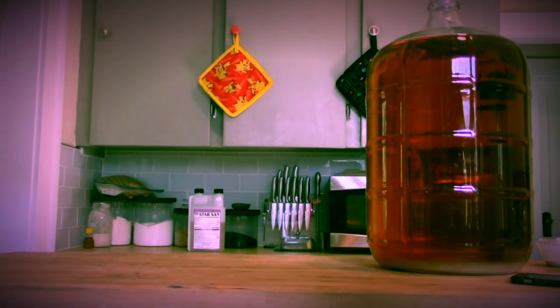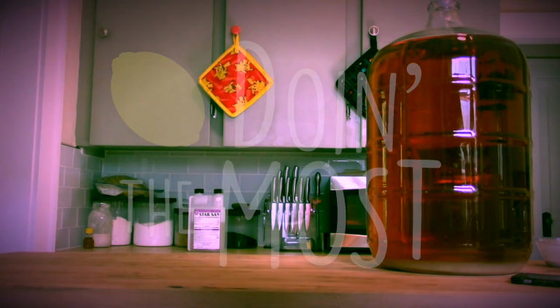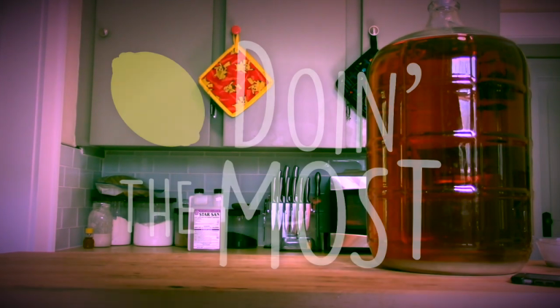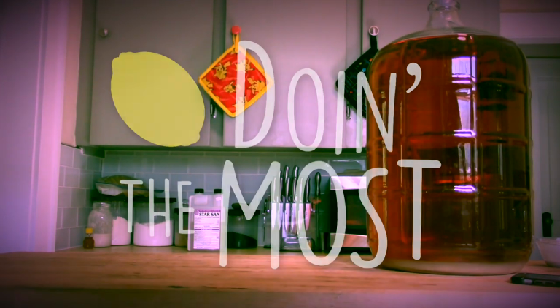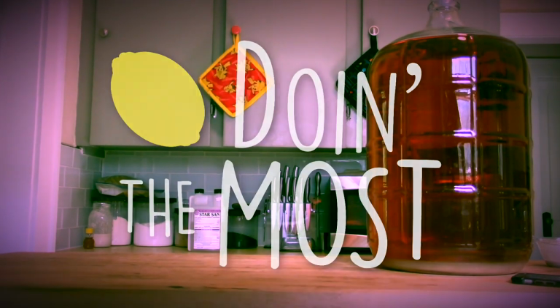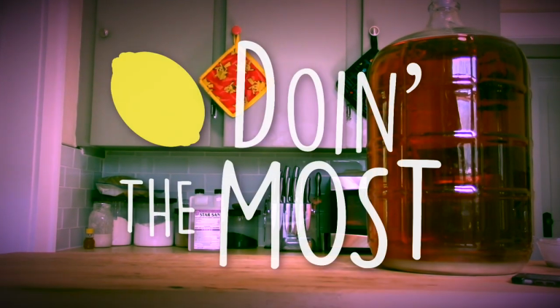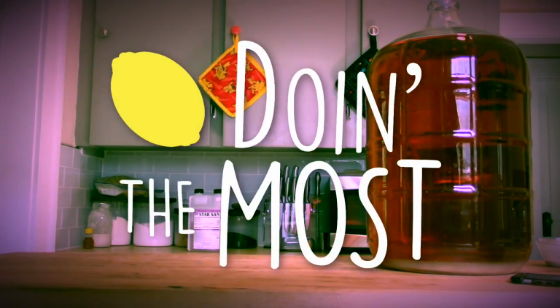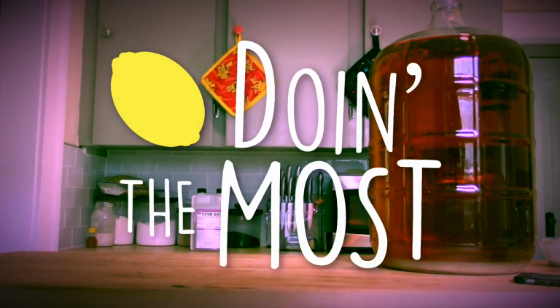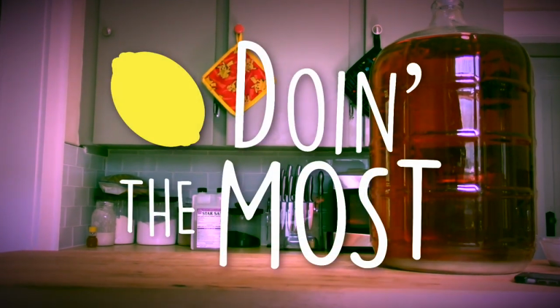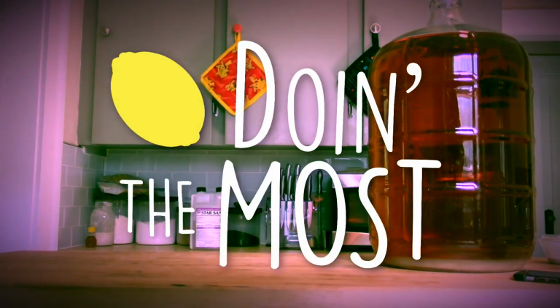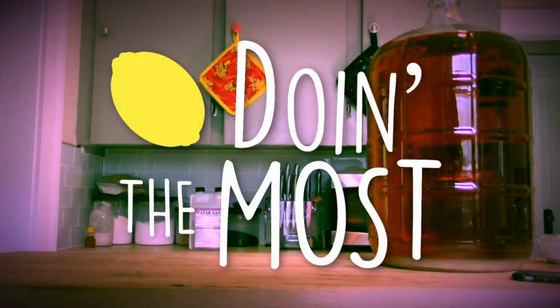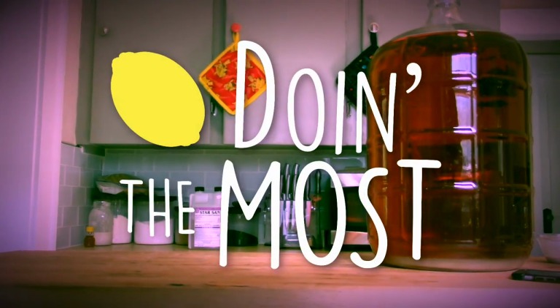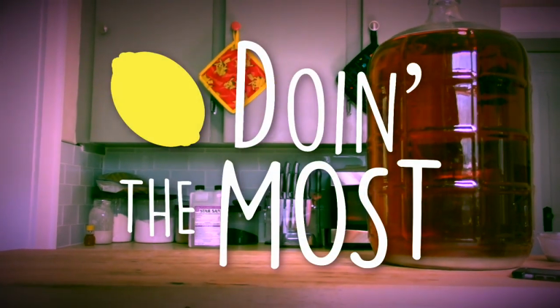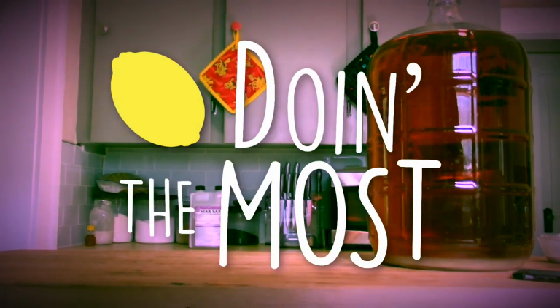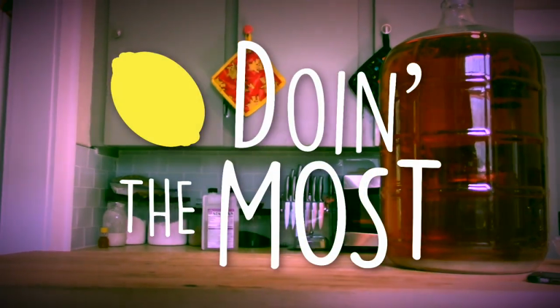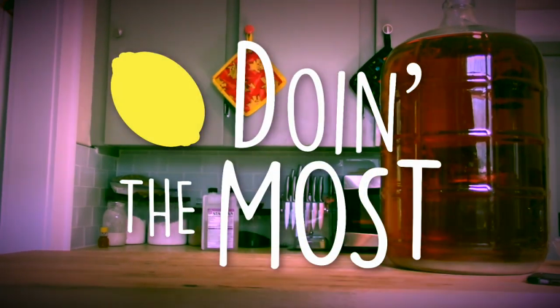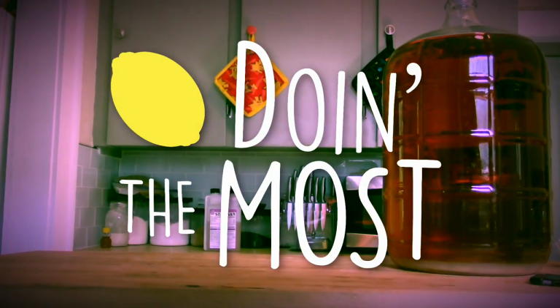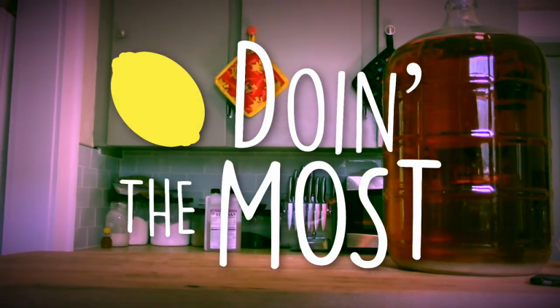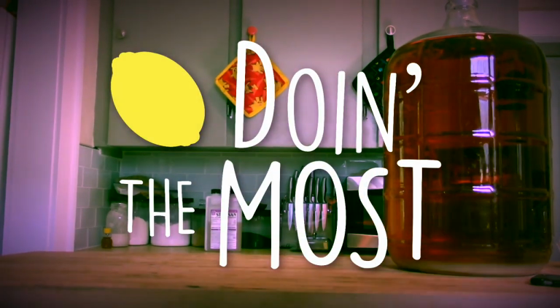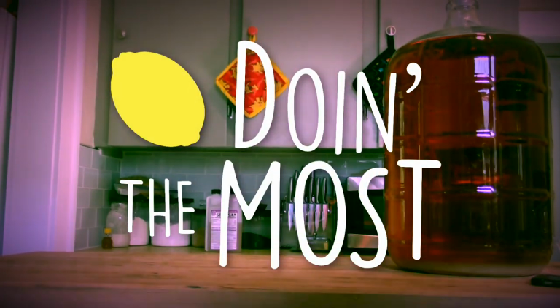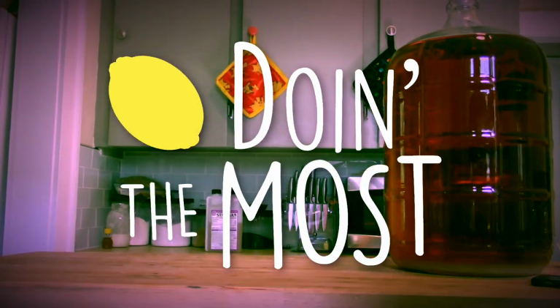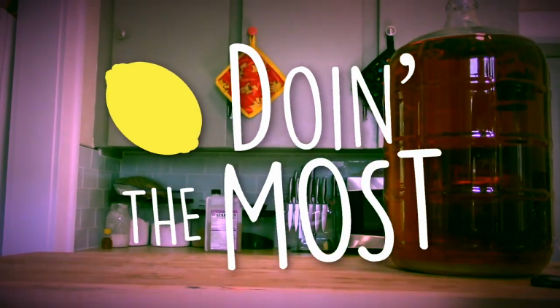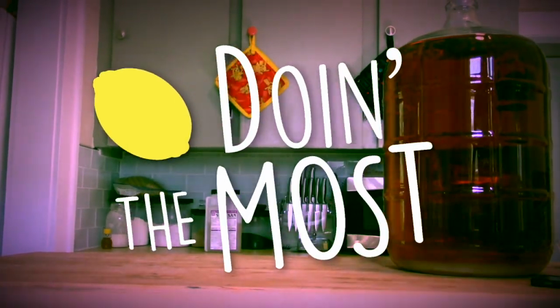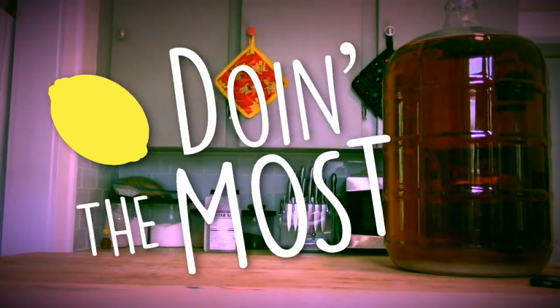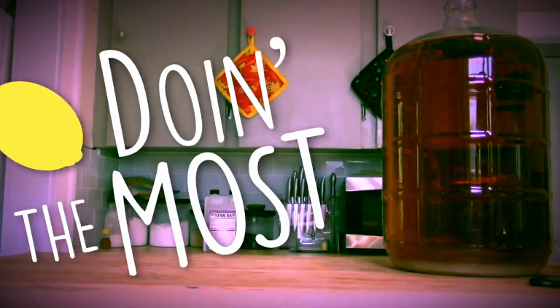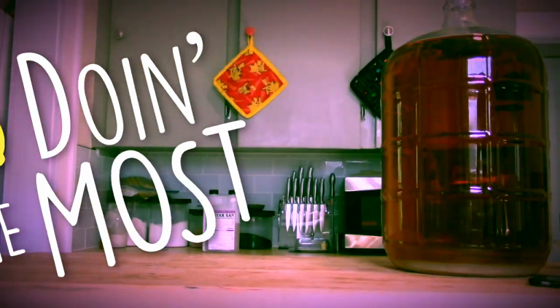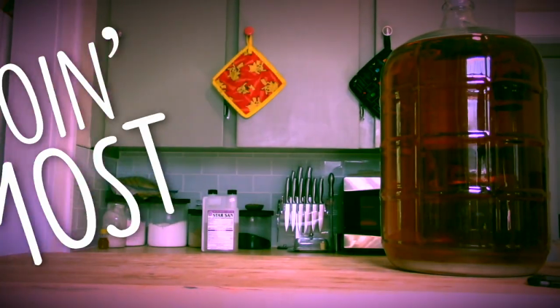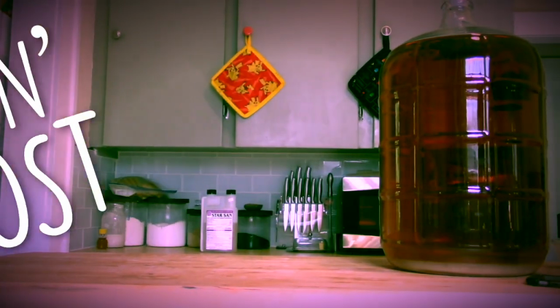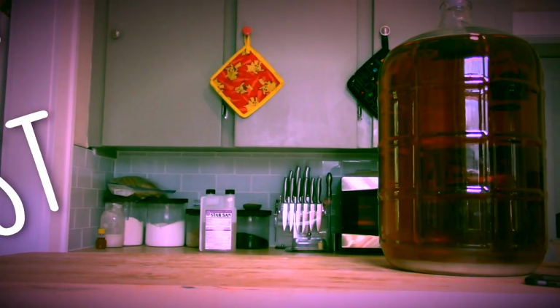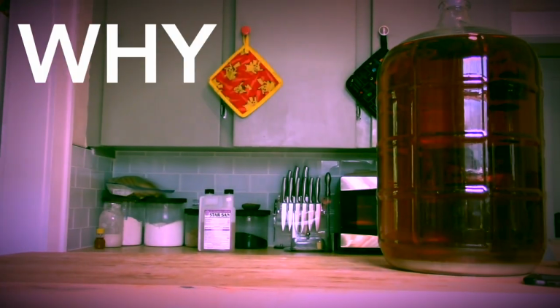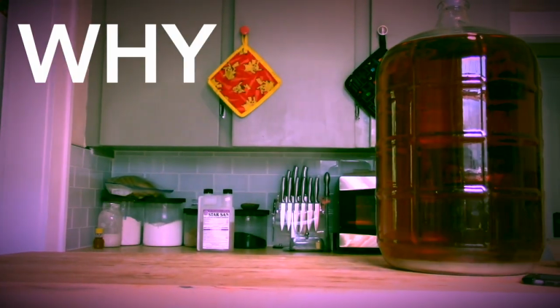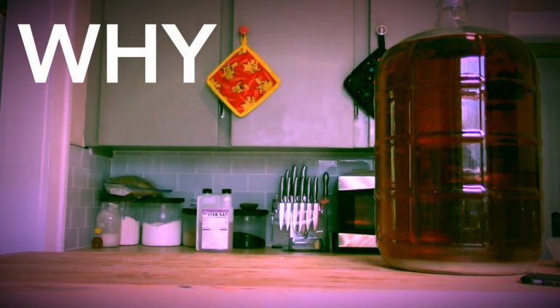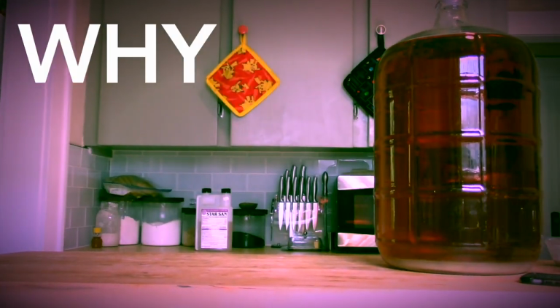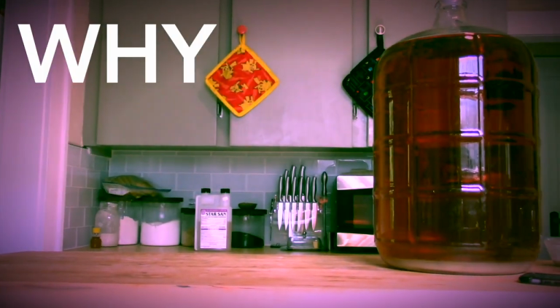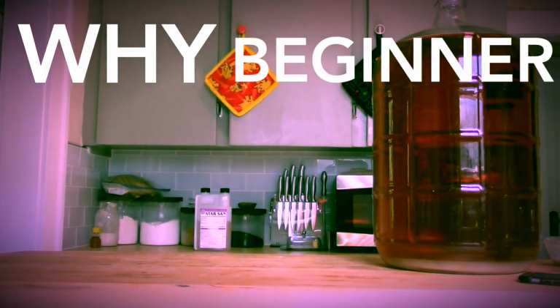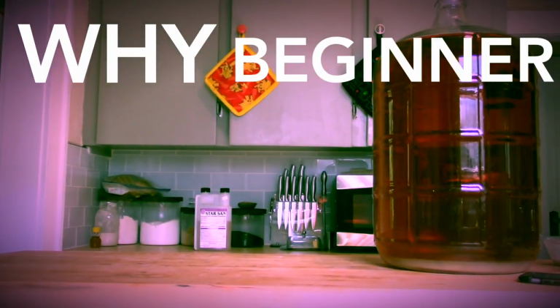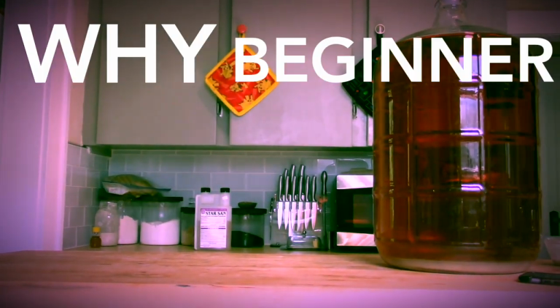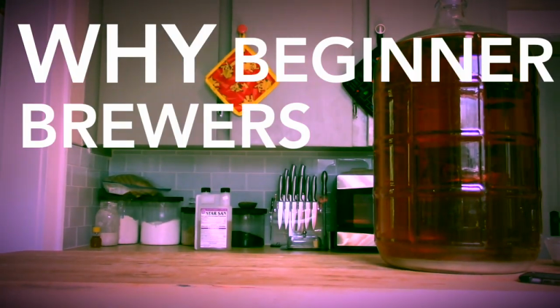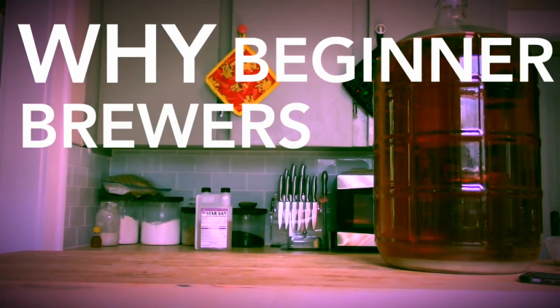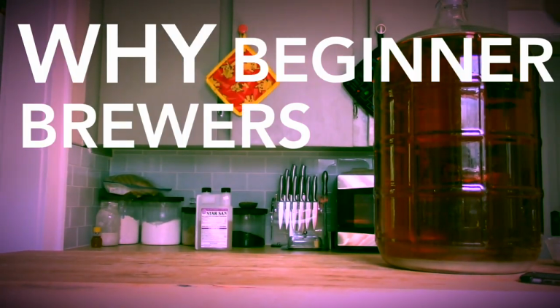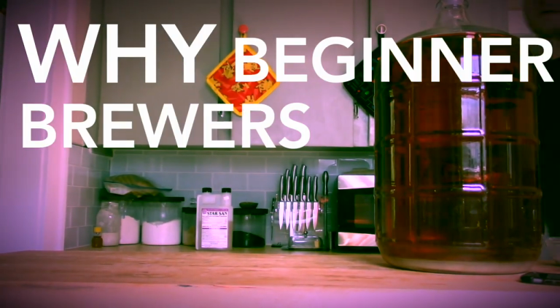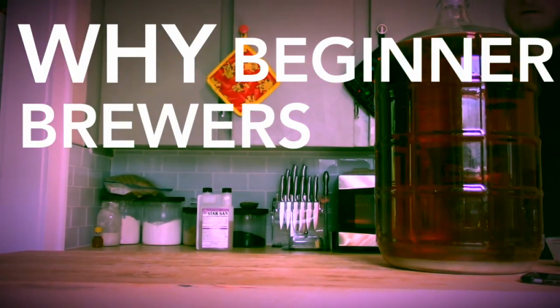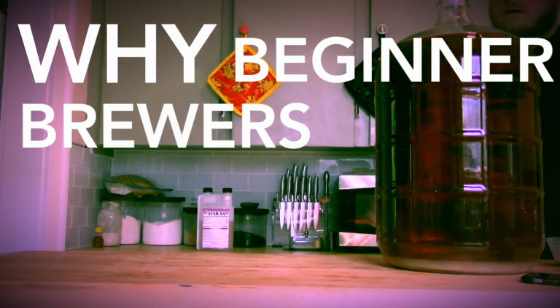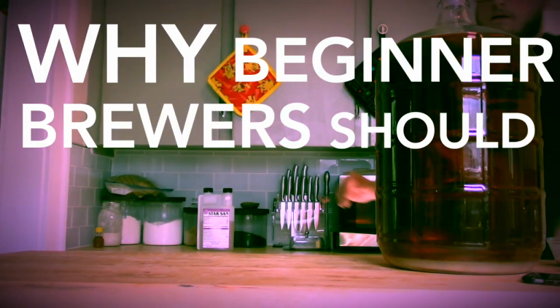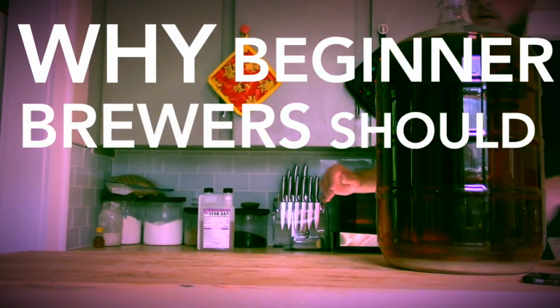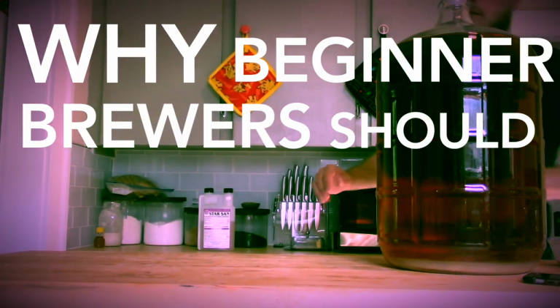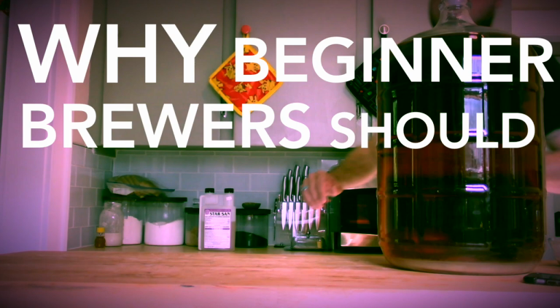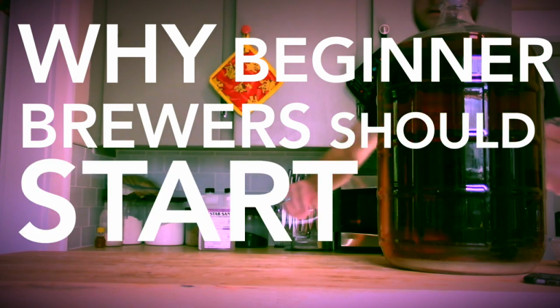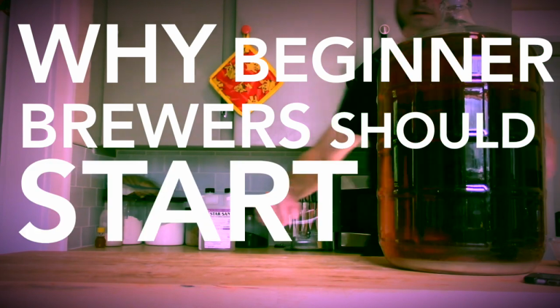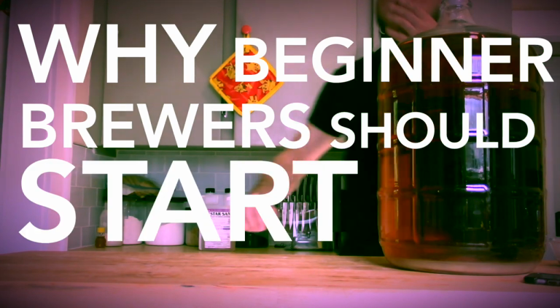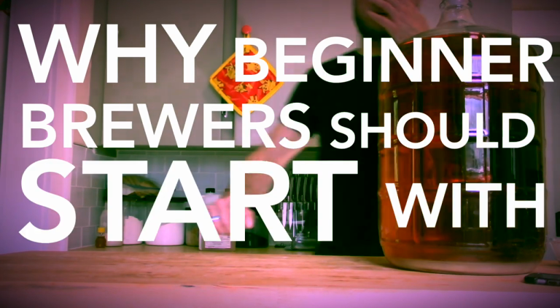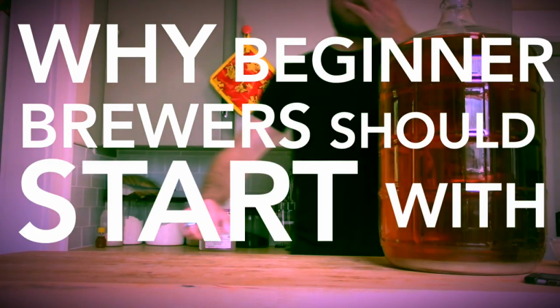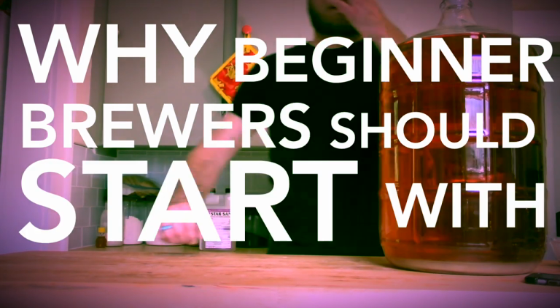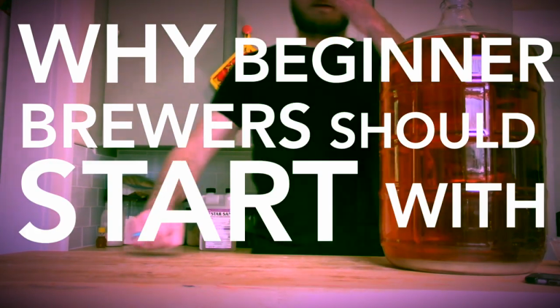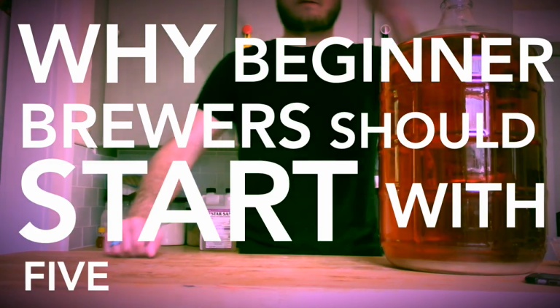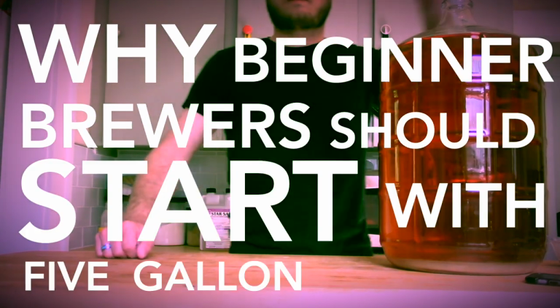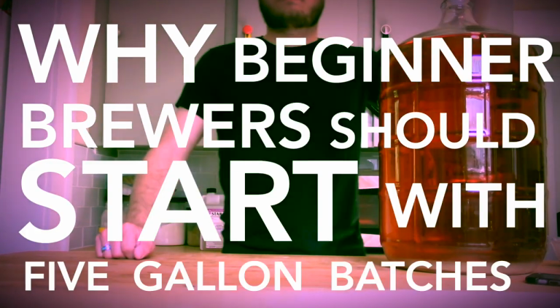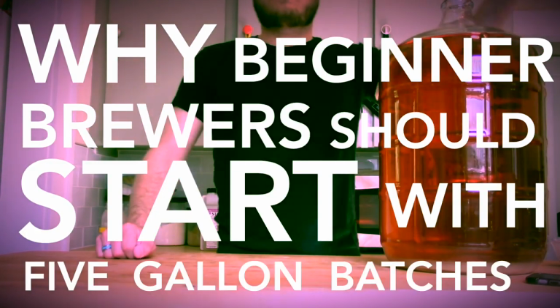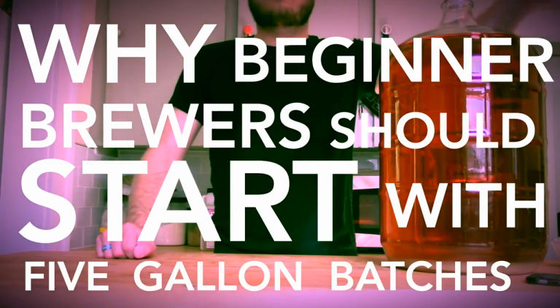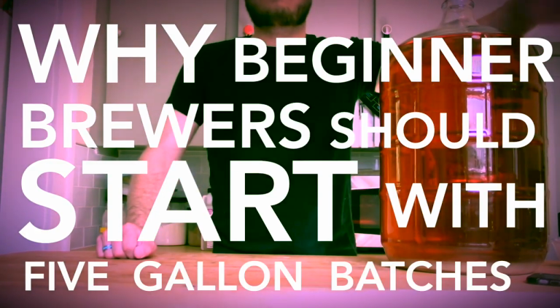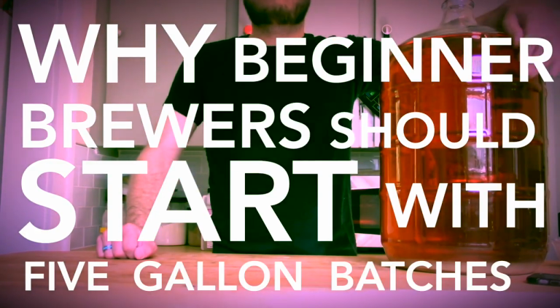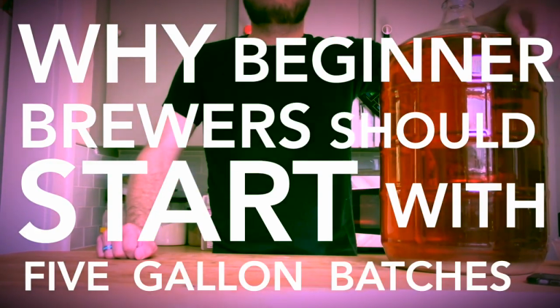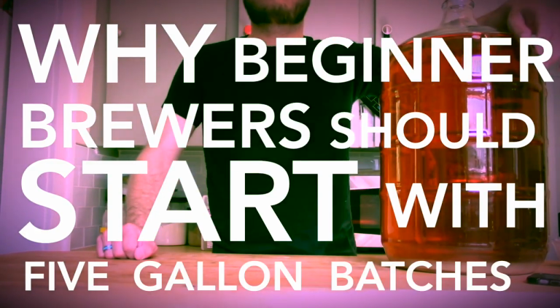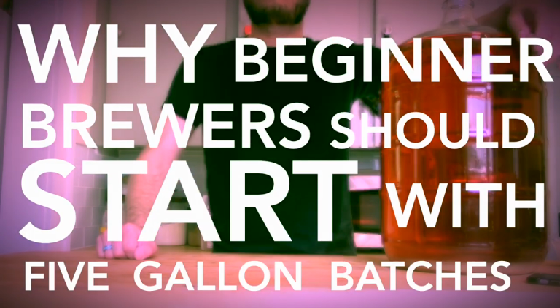On this episode of Doing the Most, we're going to talk about why beginner brewers should start with five-gallon batches.